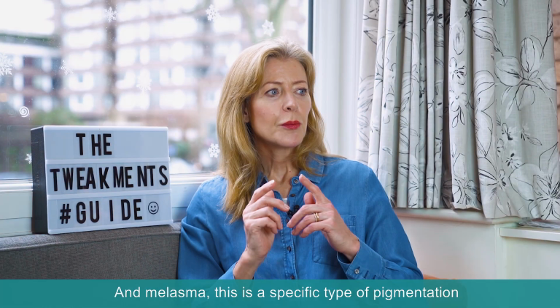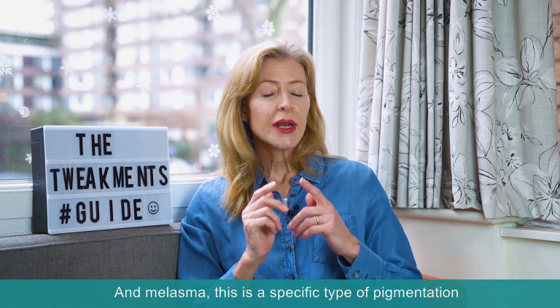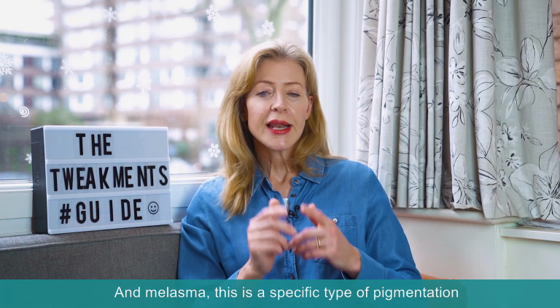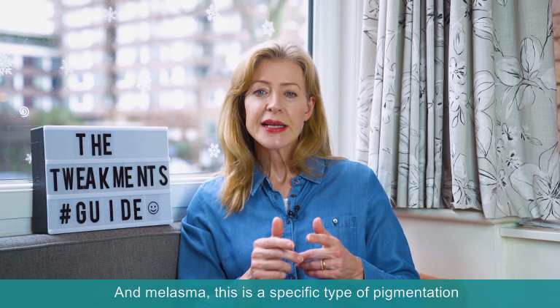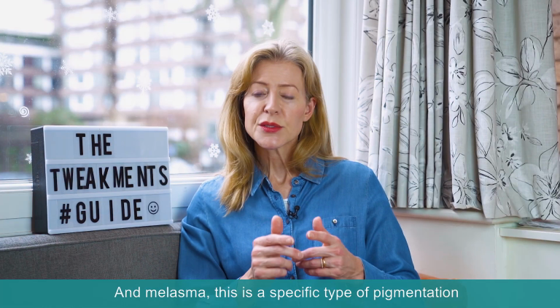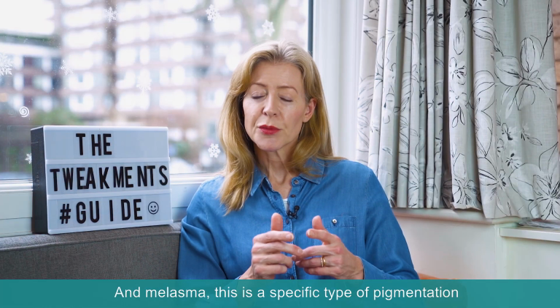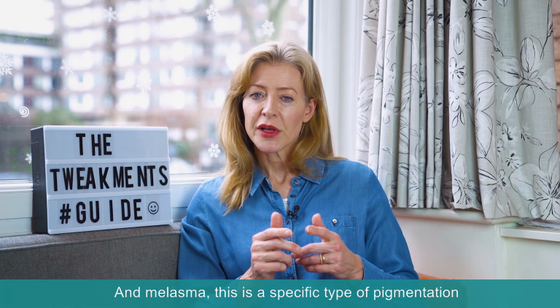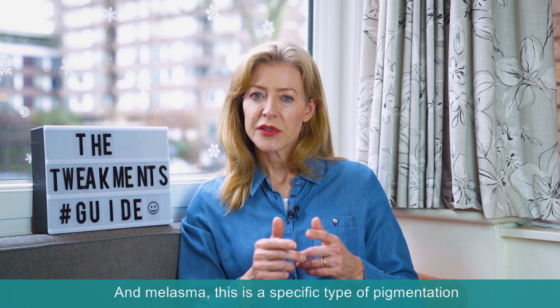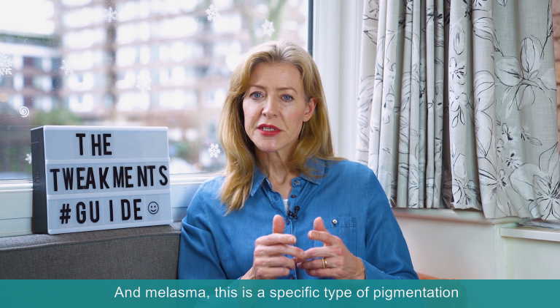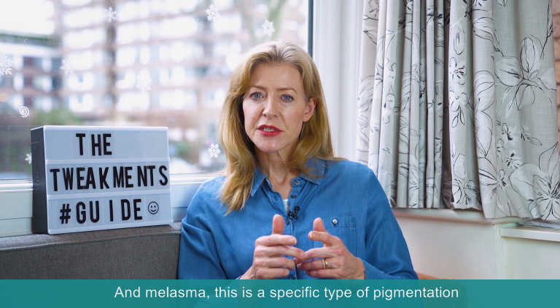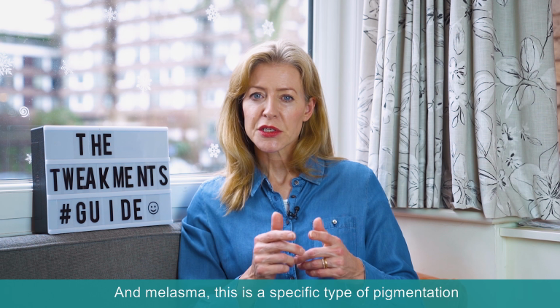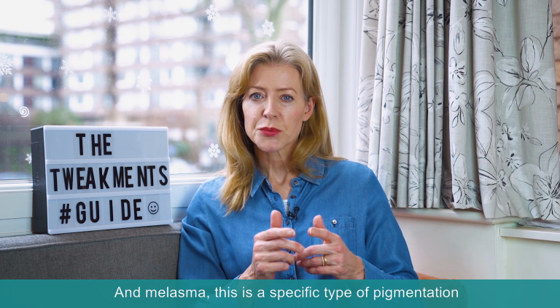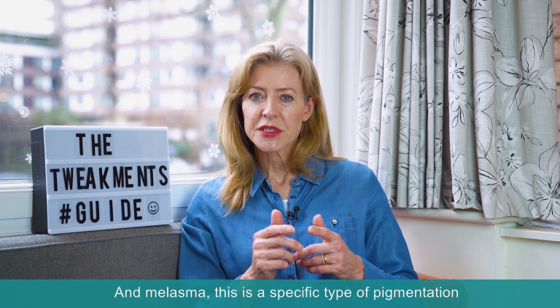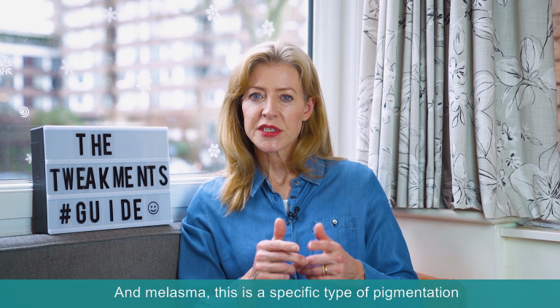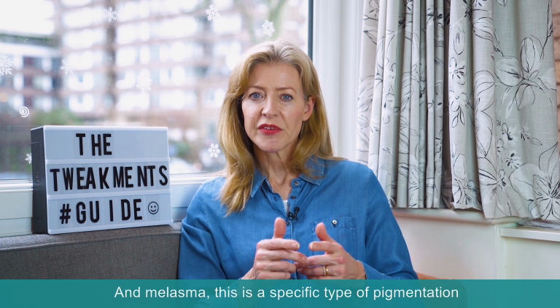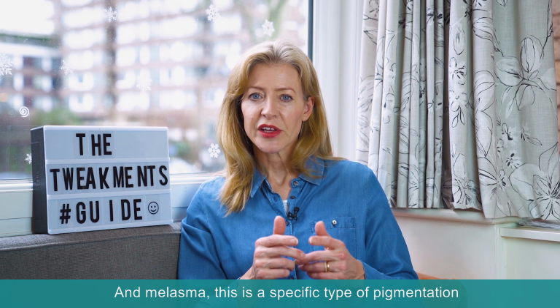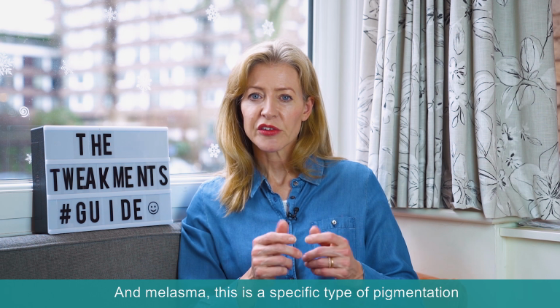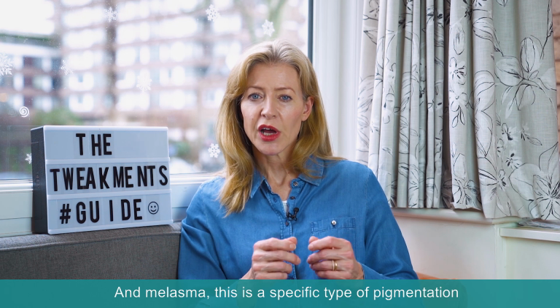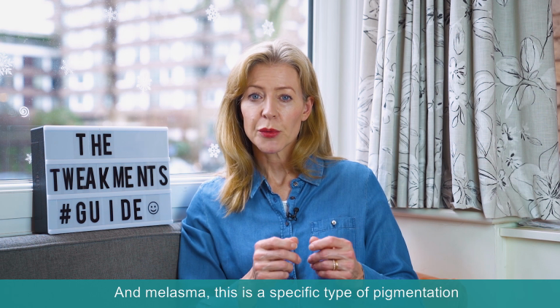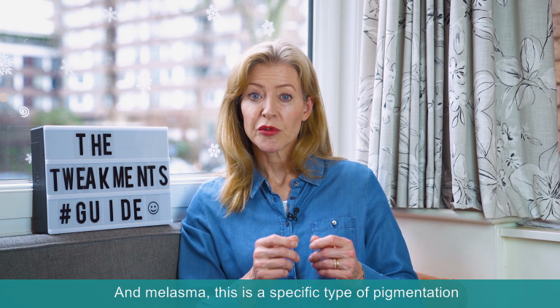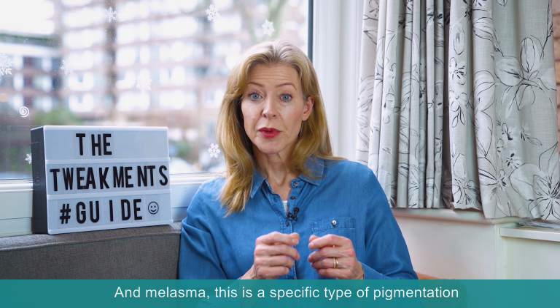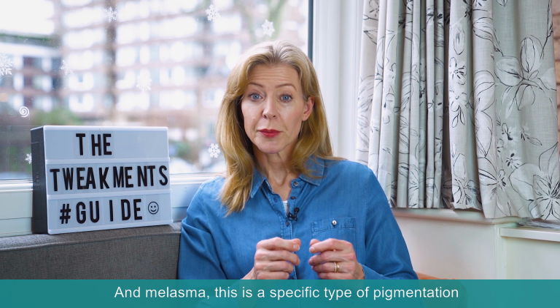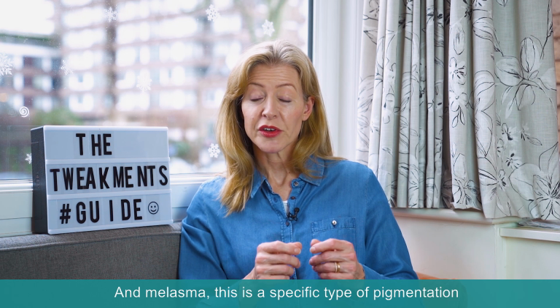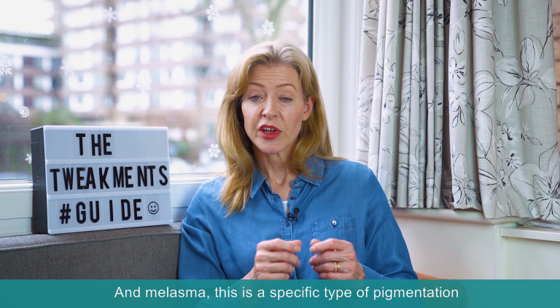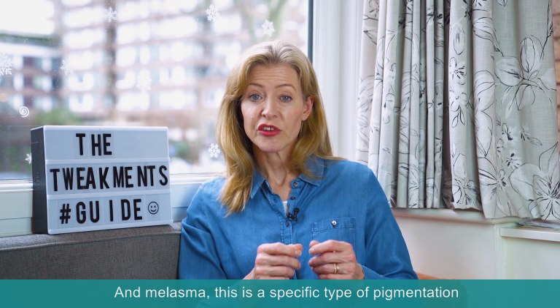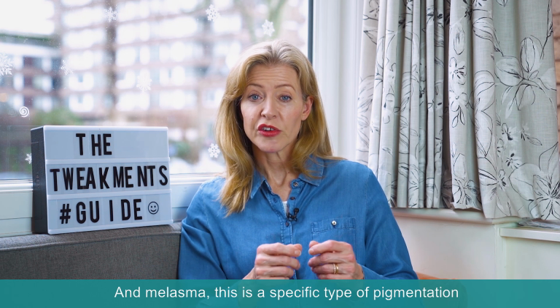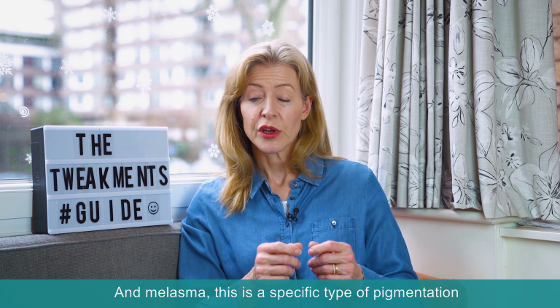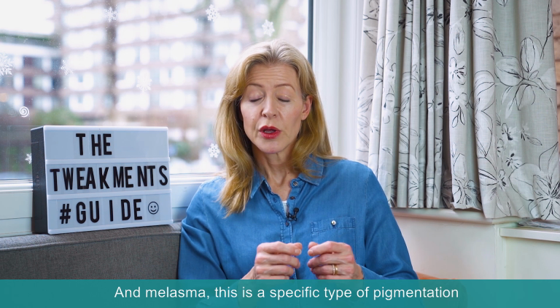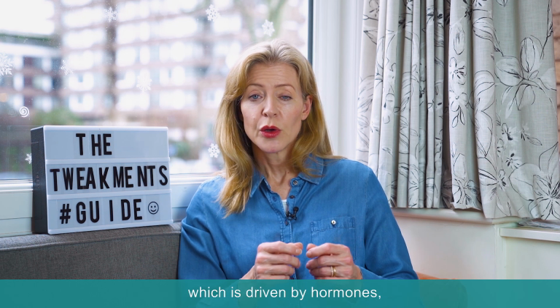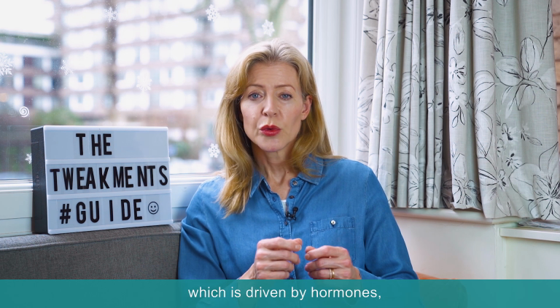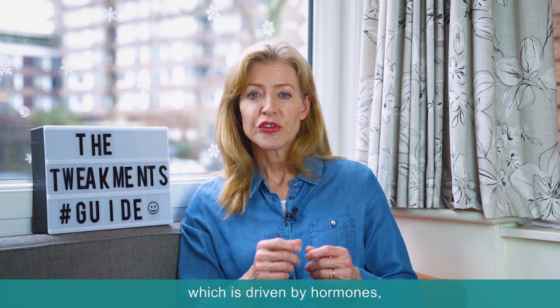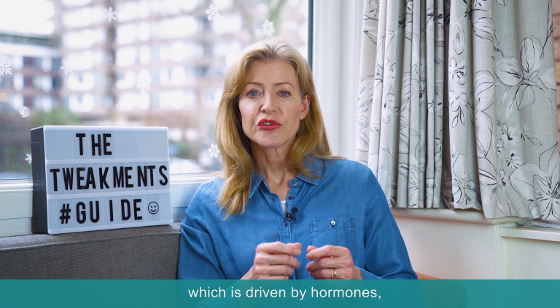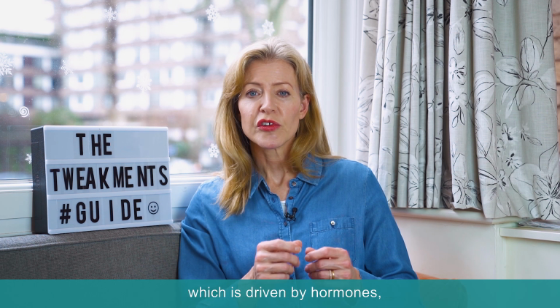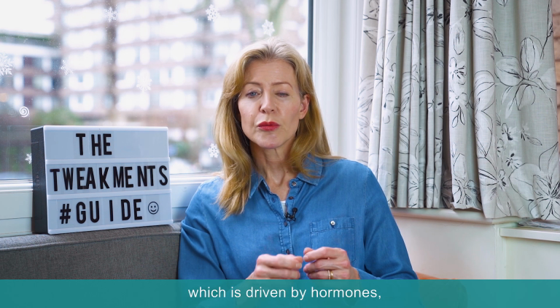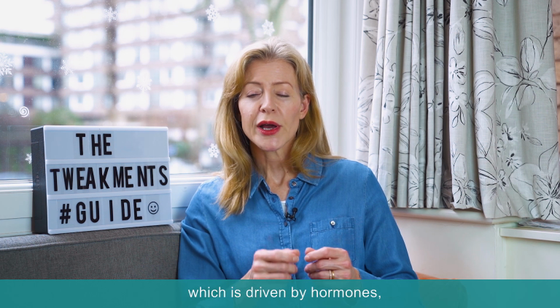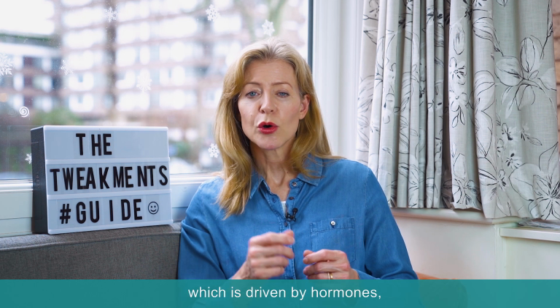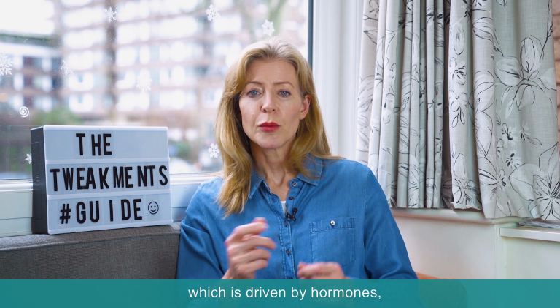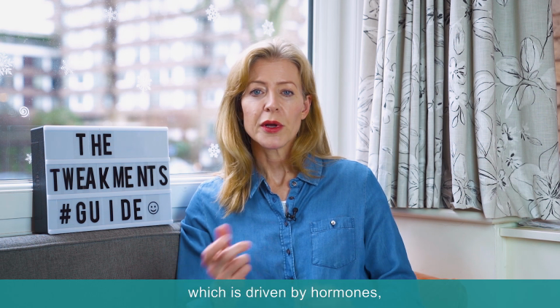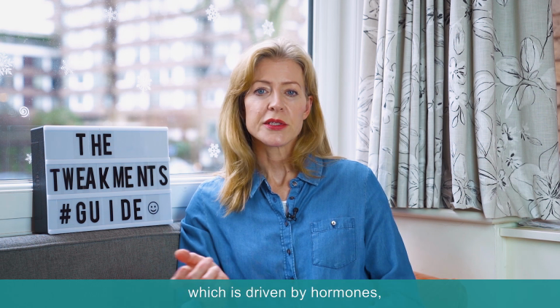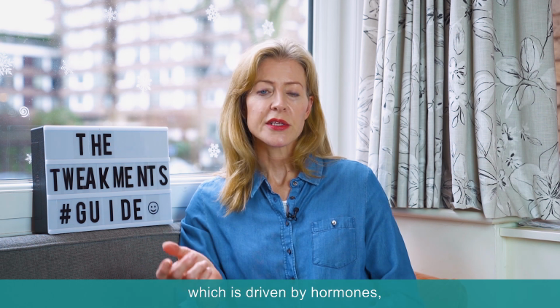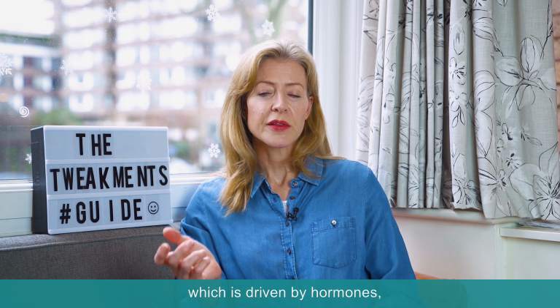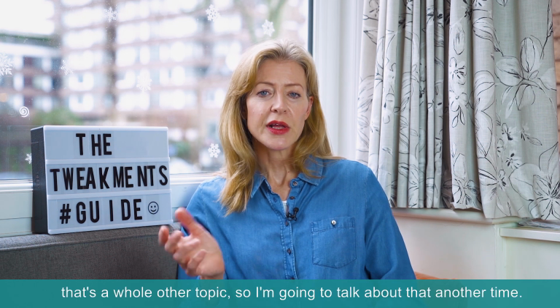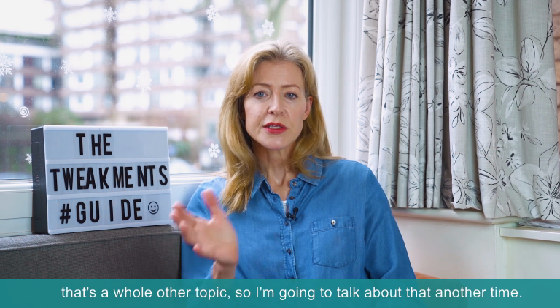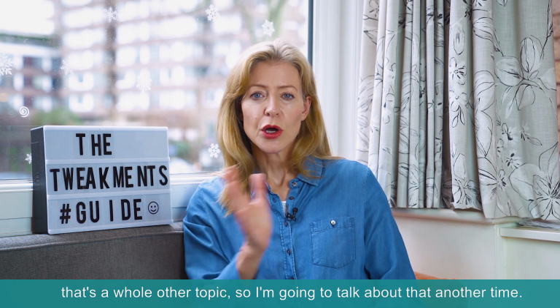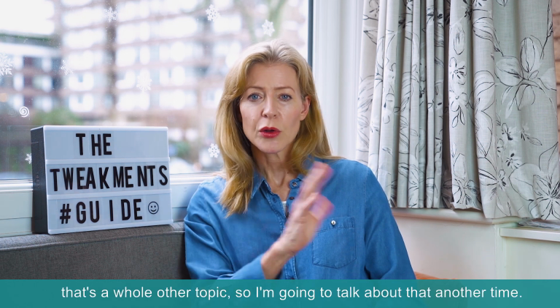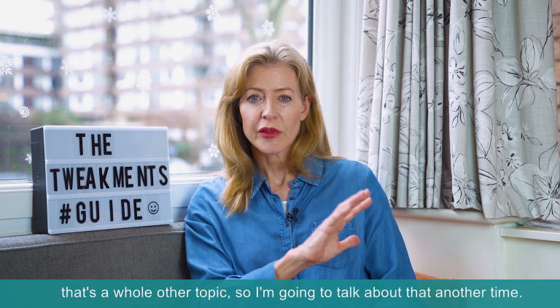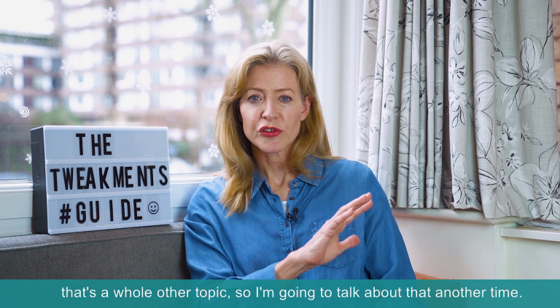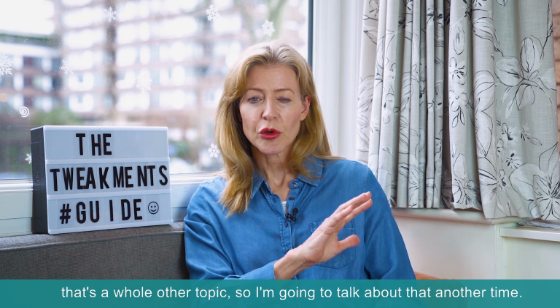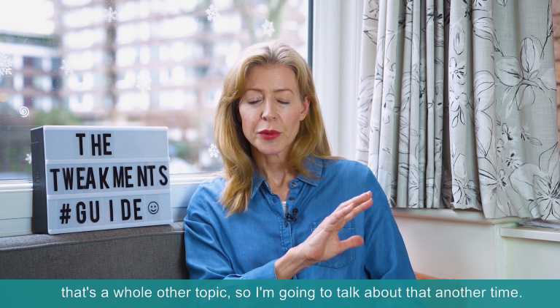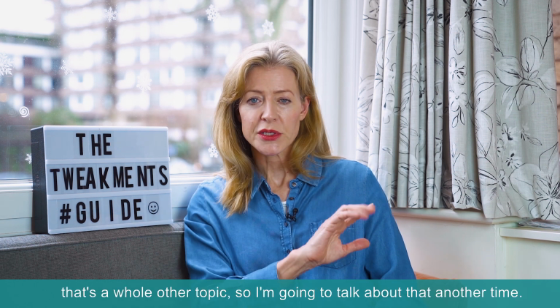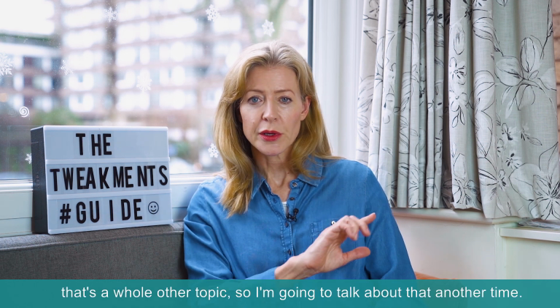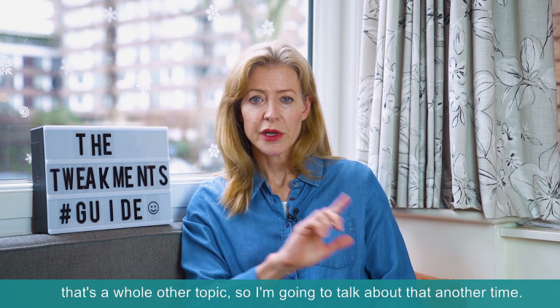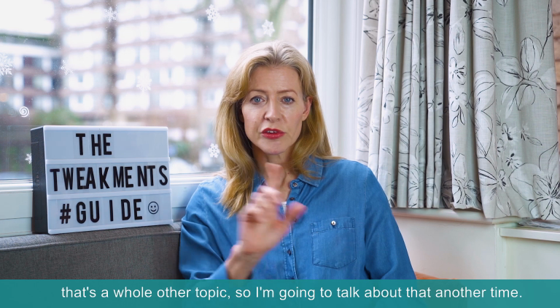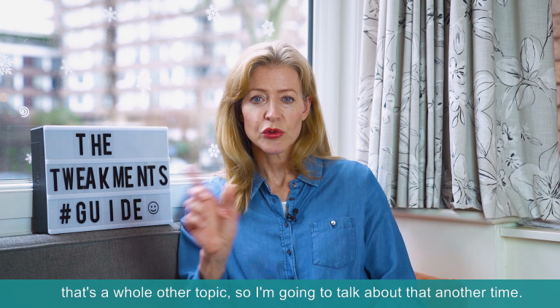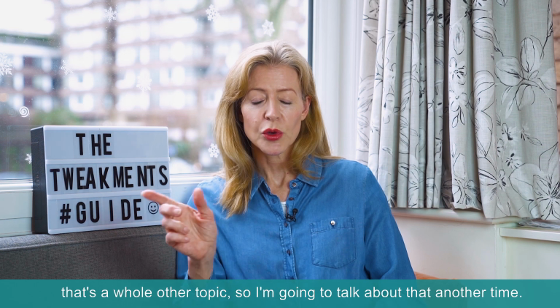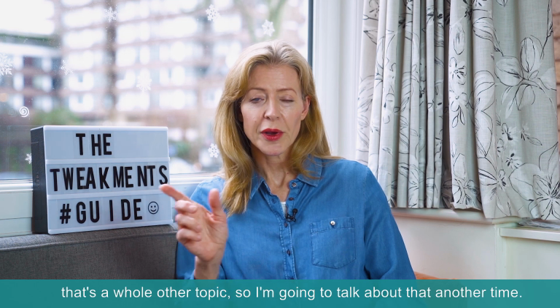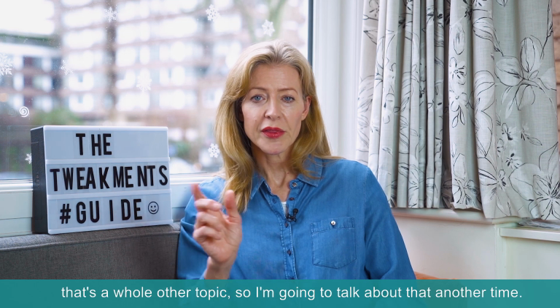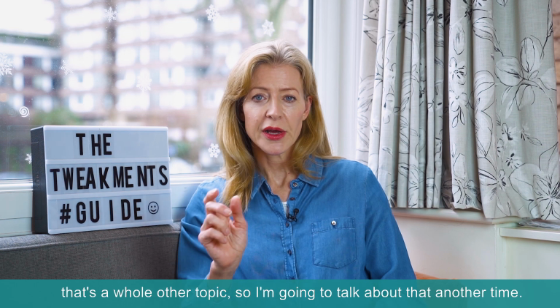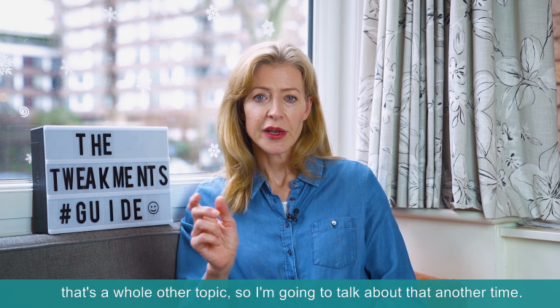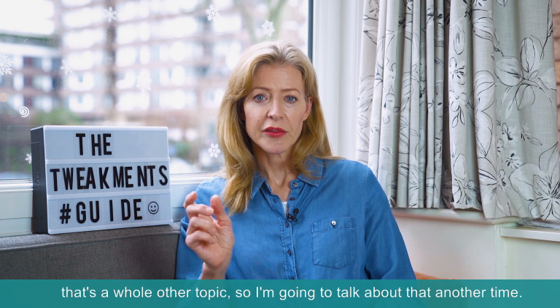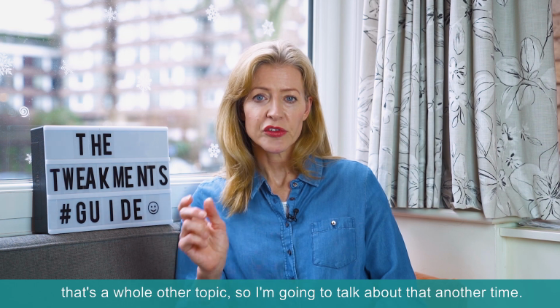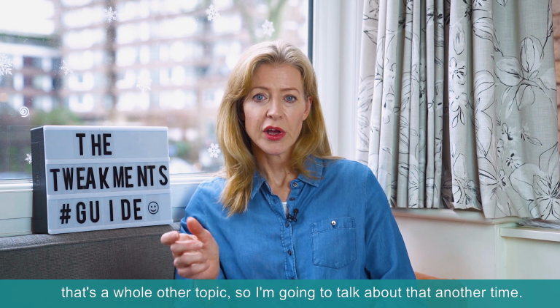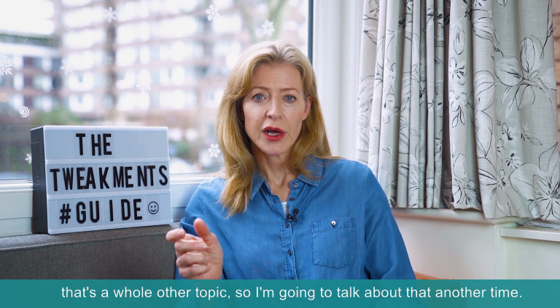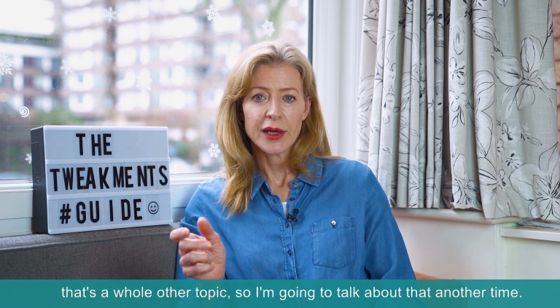And melasma — this is a specific type of pigmentation which is driven by hormones. That's a whole other topic, so I'm going to talk about that another time.